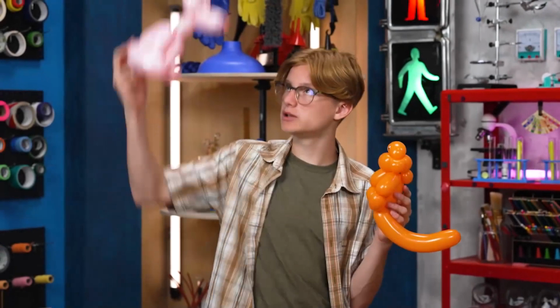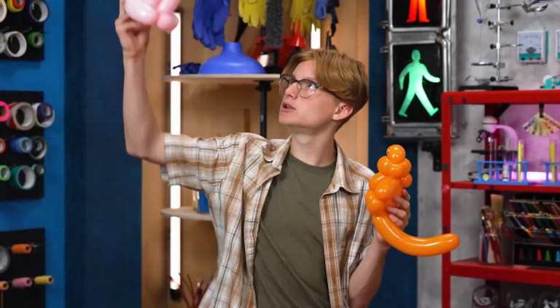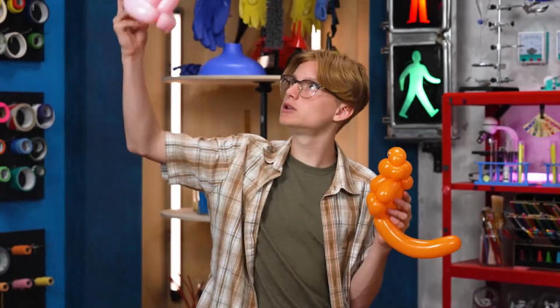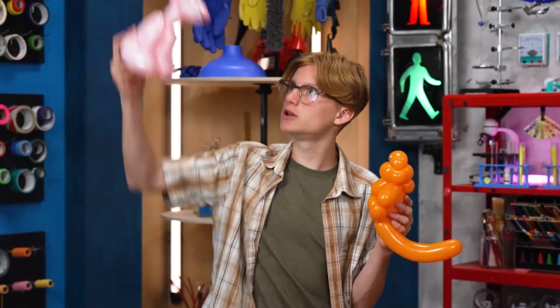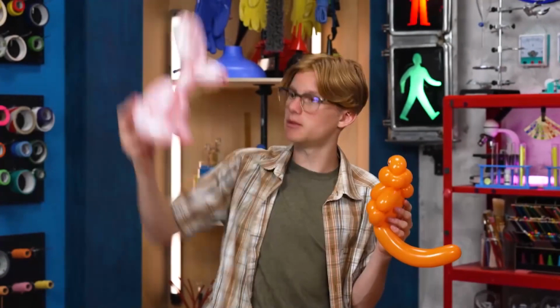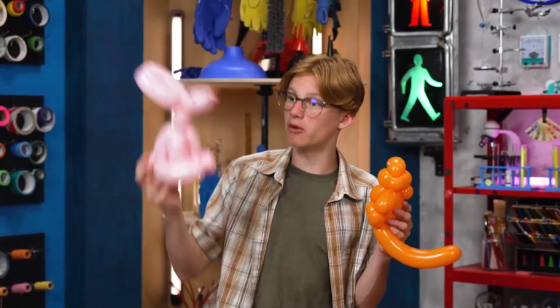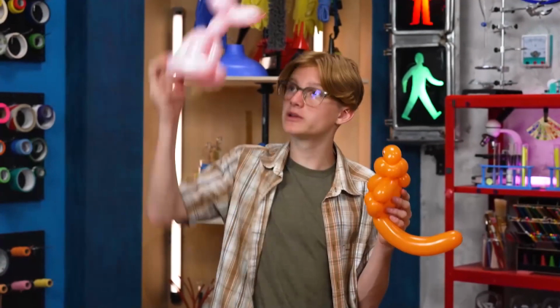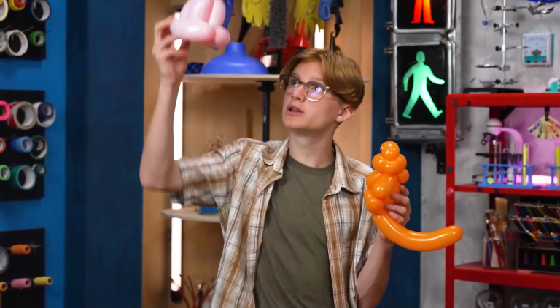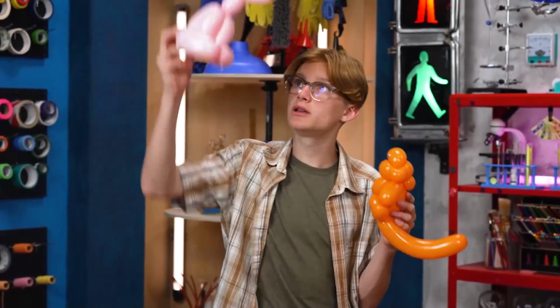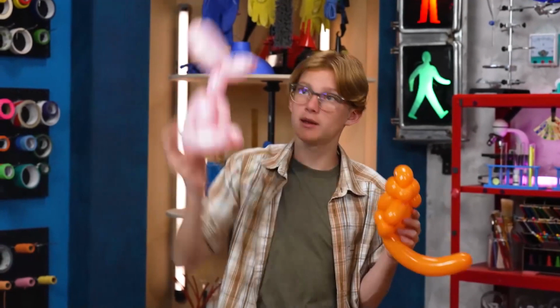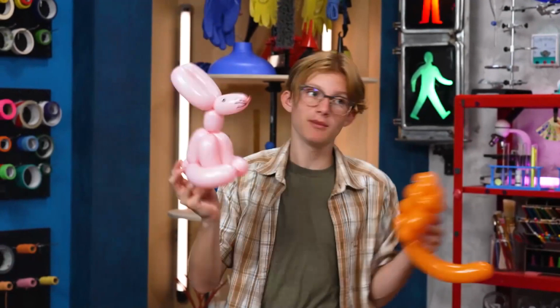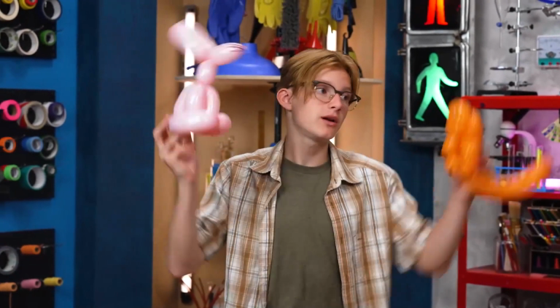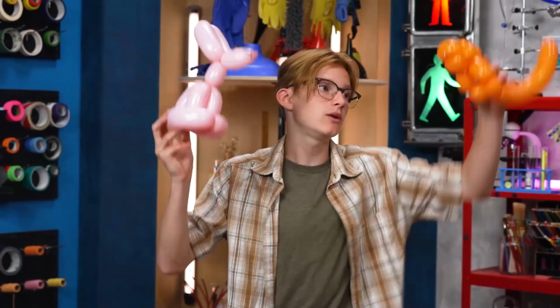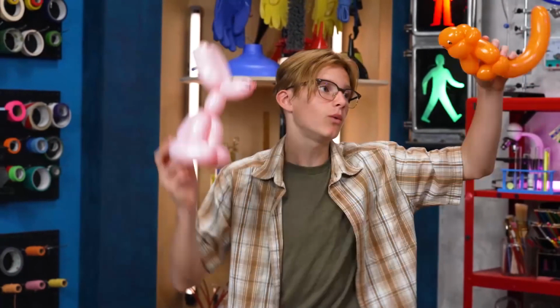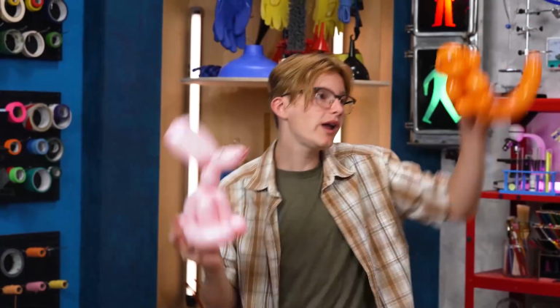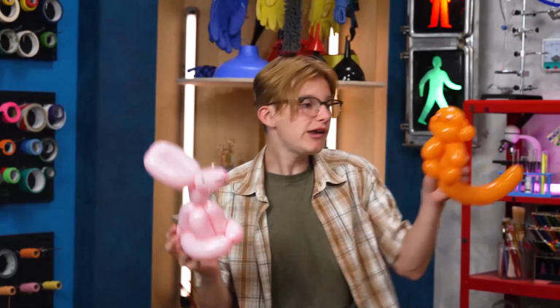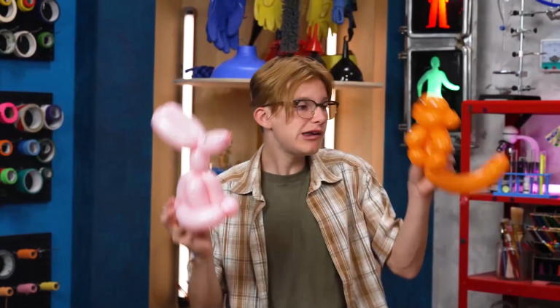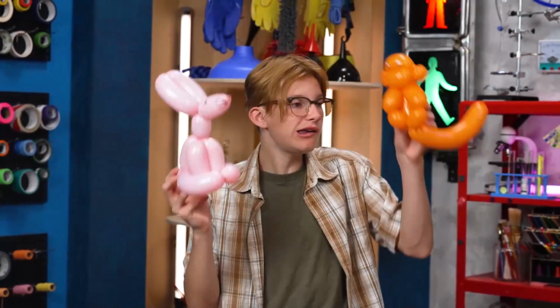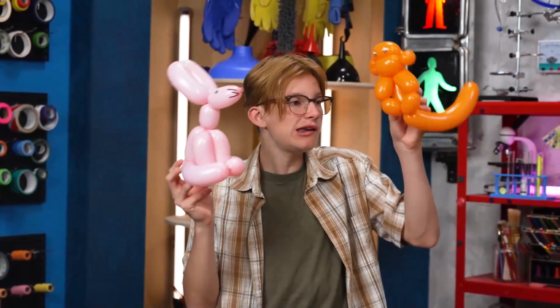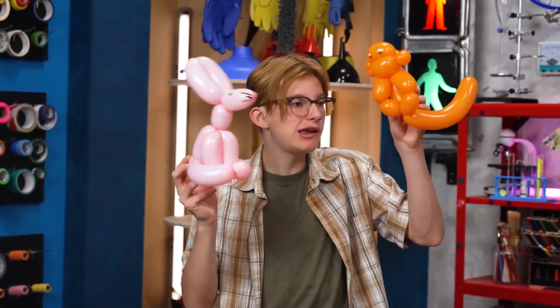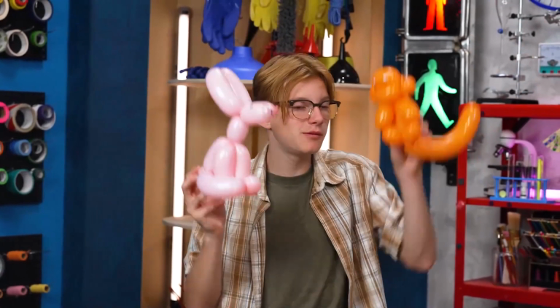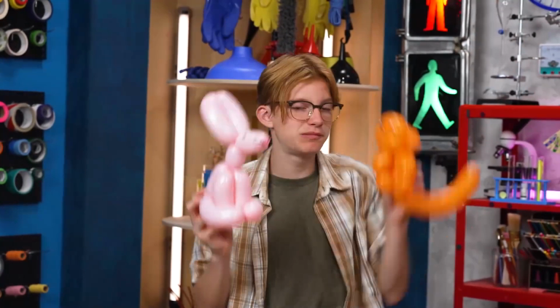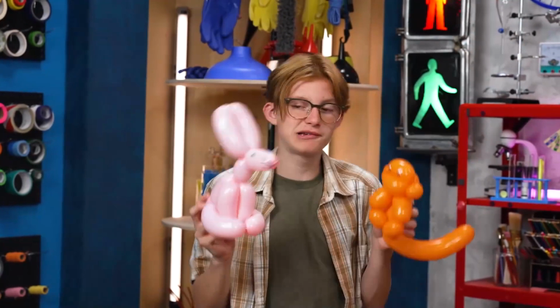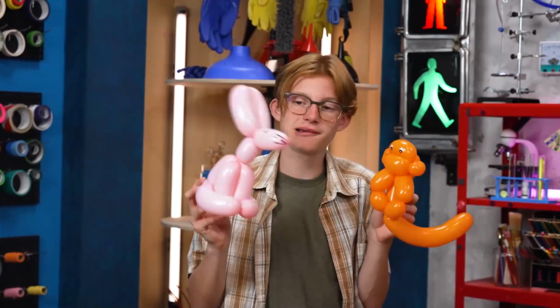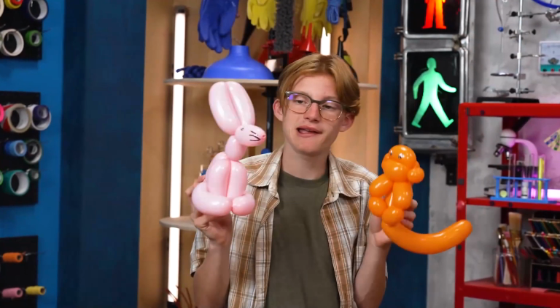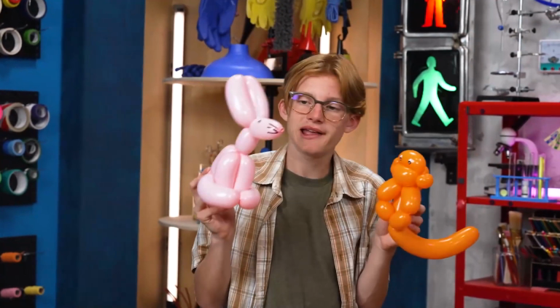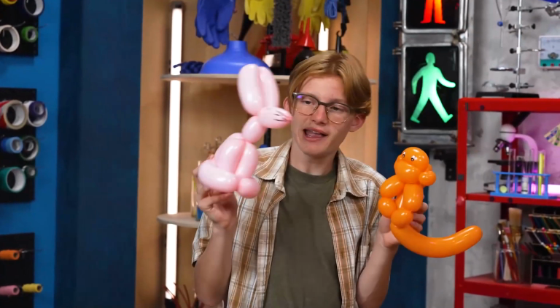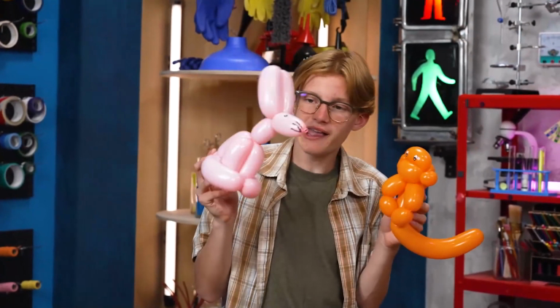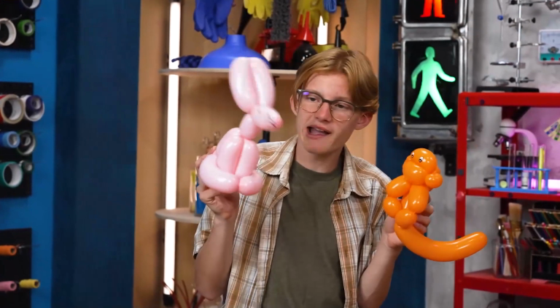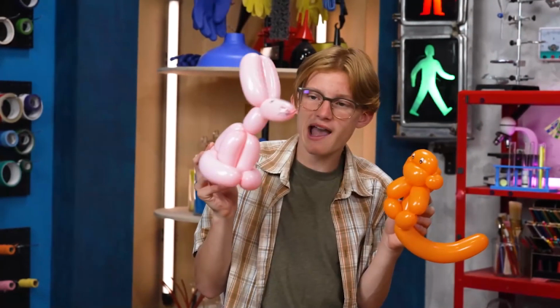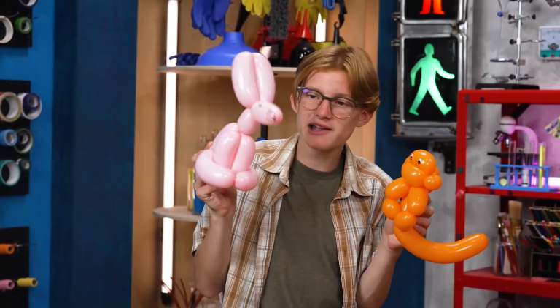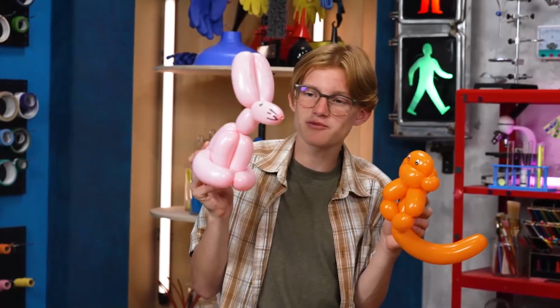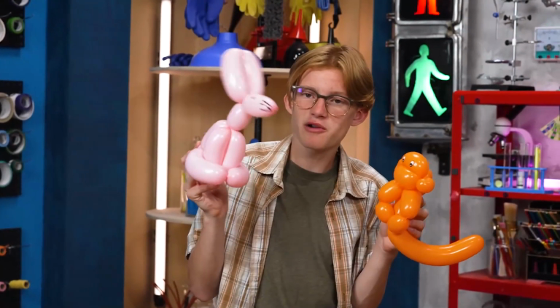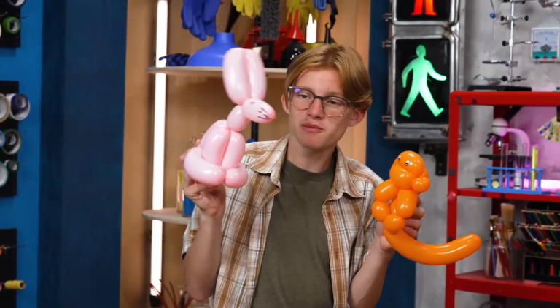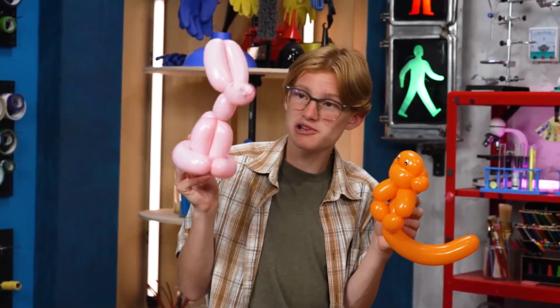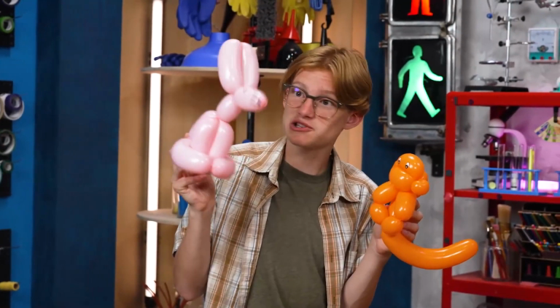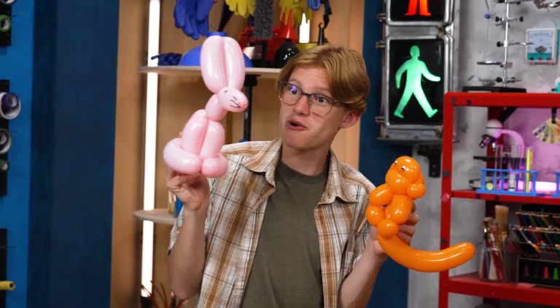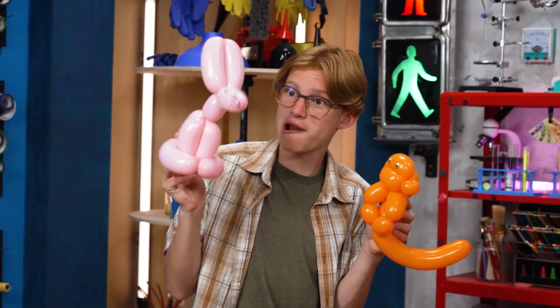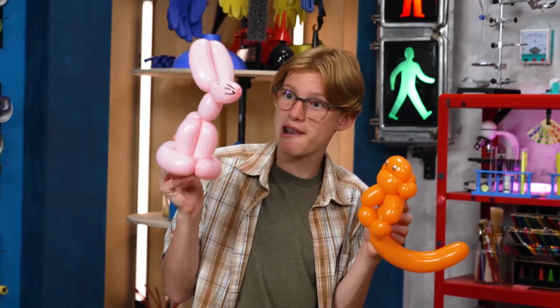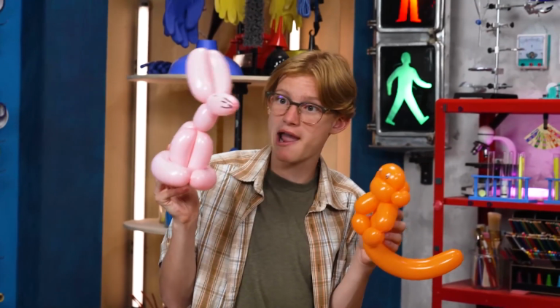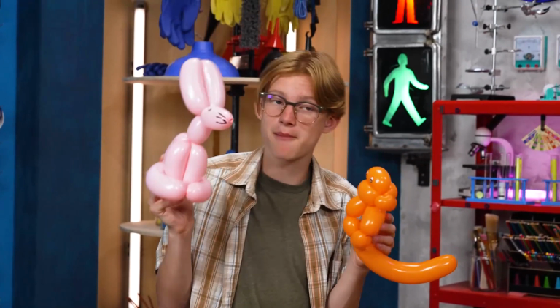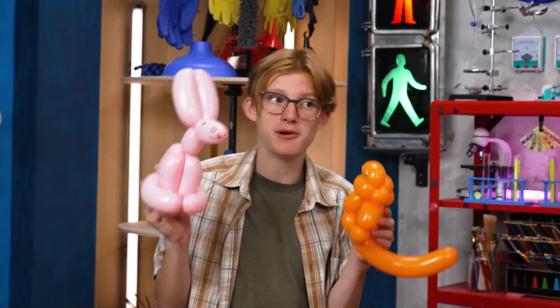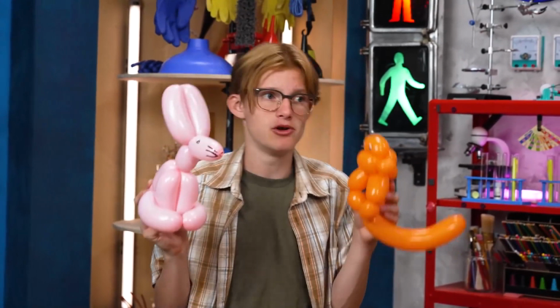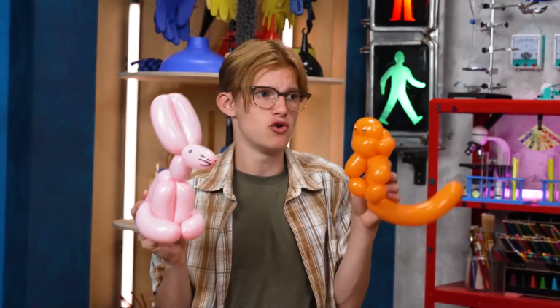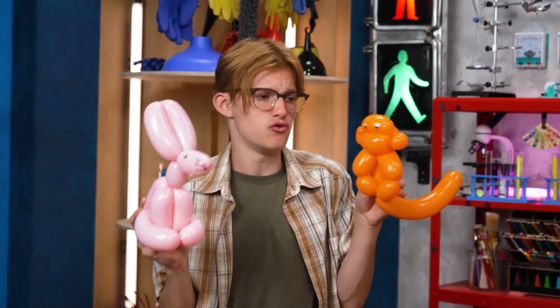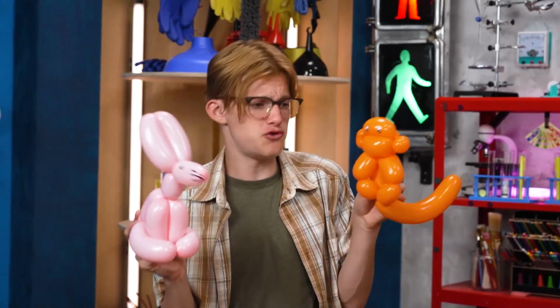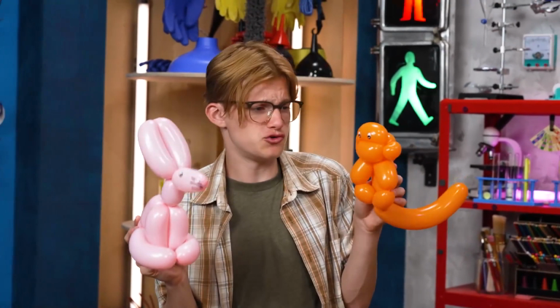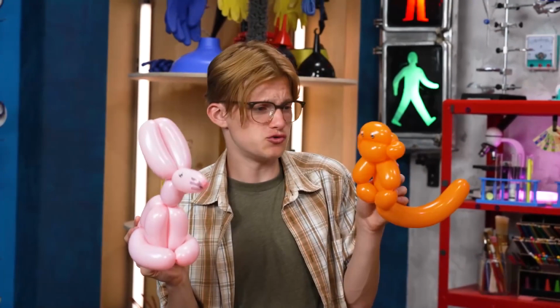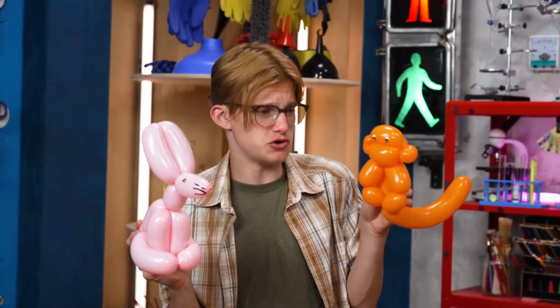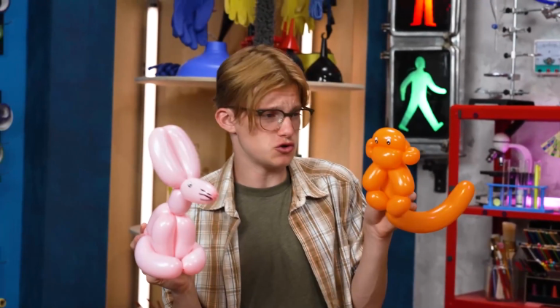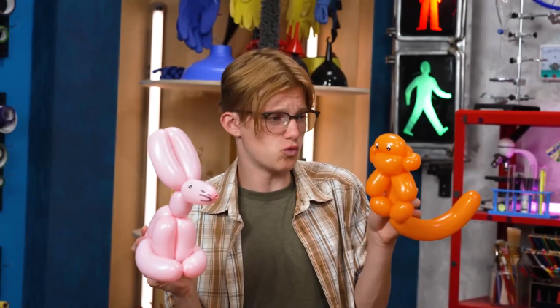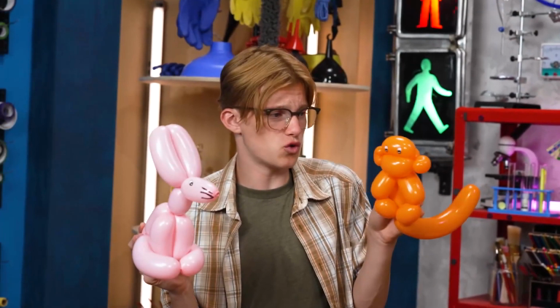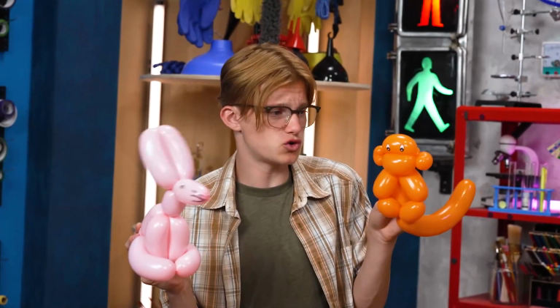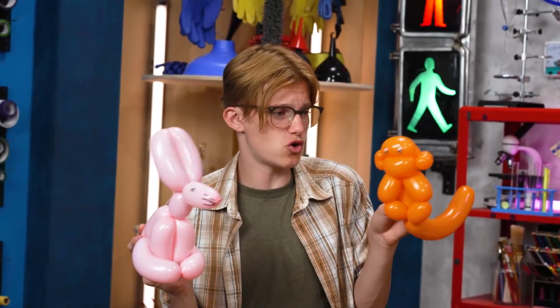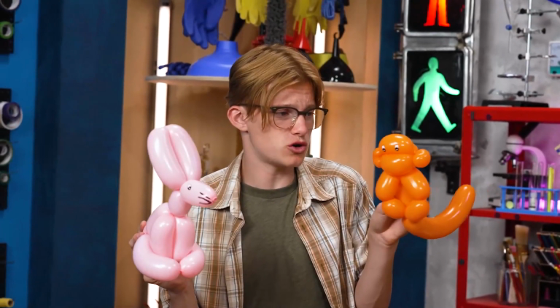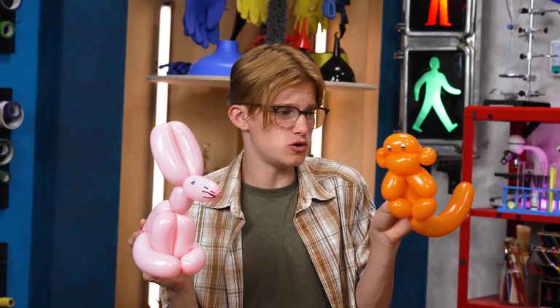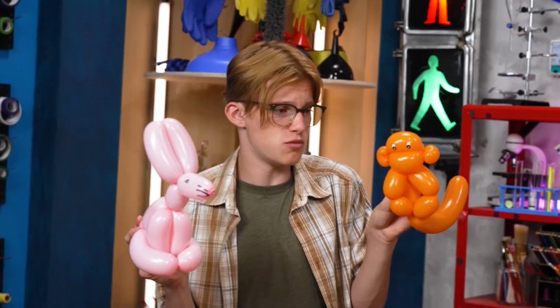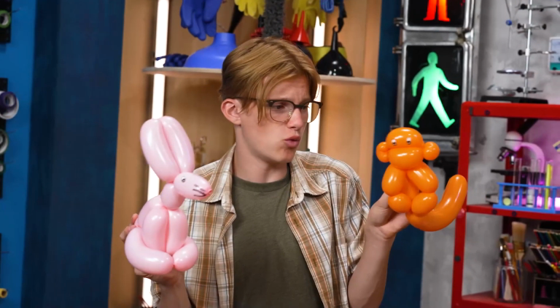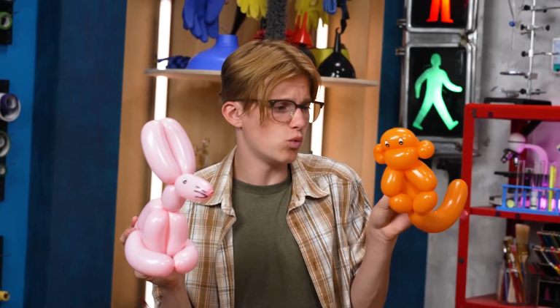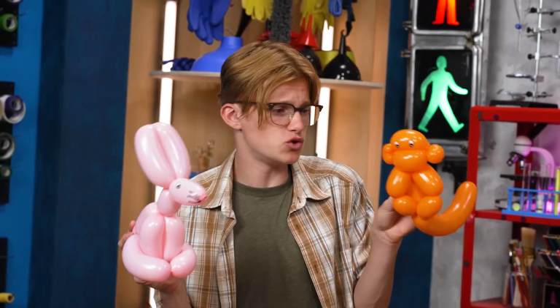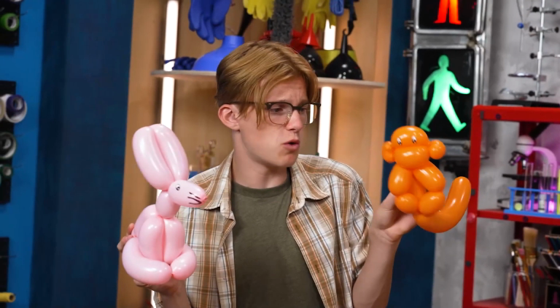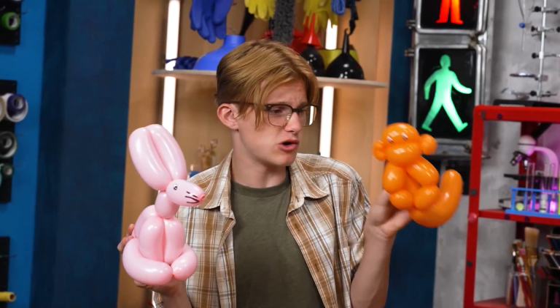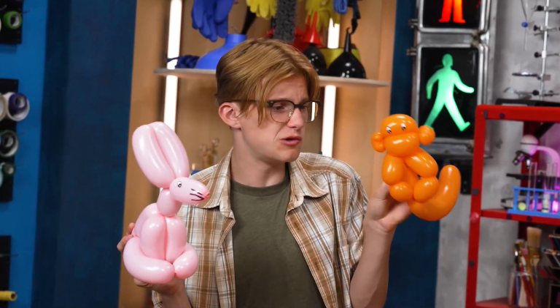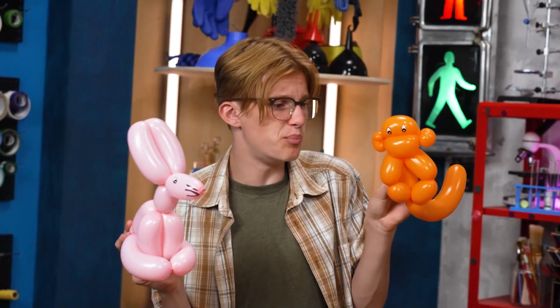Boingy, boingy, boingy, wee! Hey guys, welcome to Story Lab. This week, we're talking about responsibility.